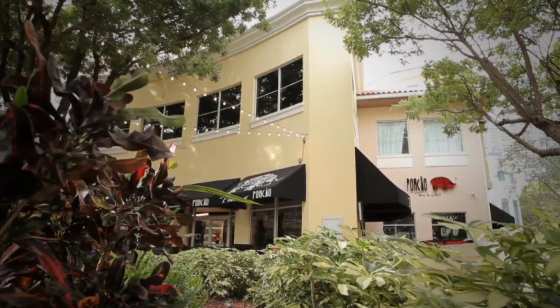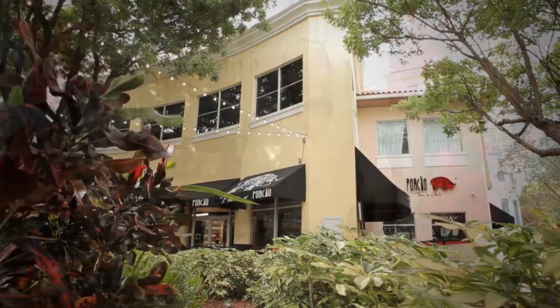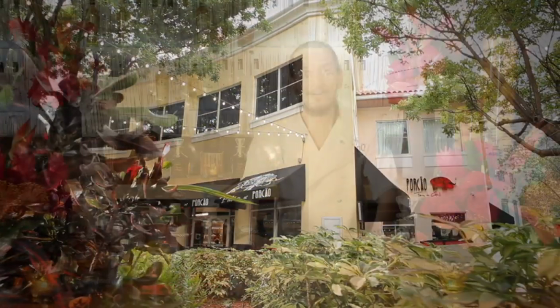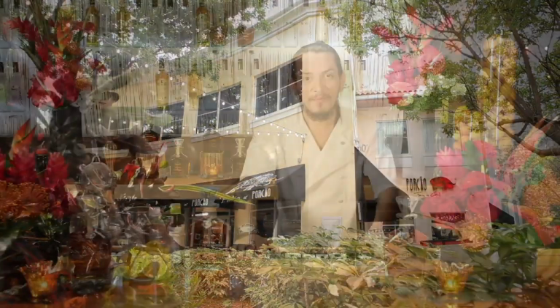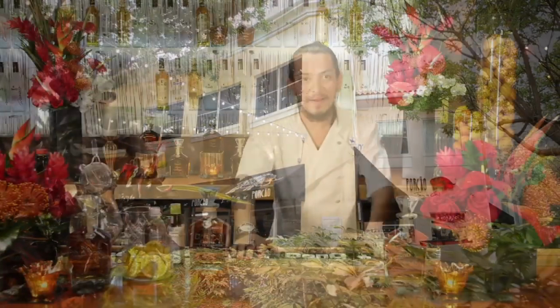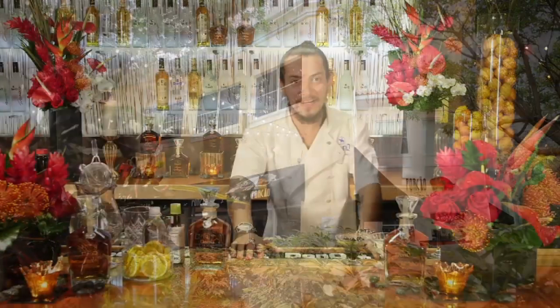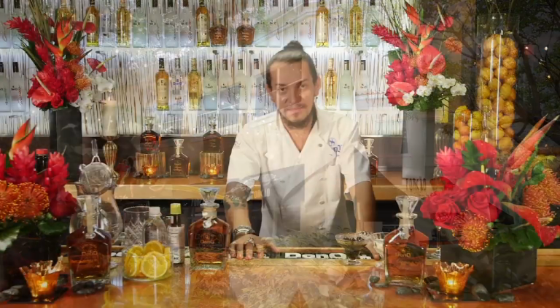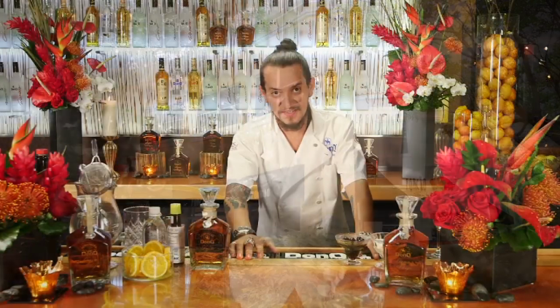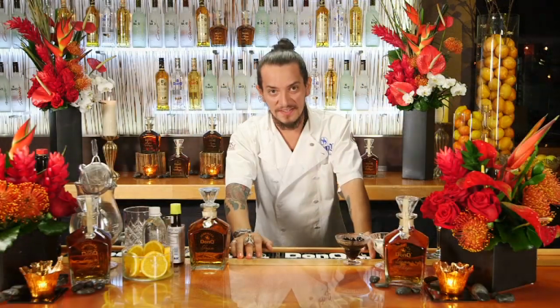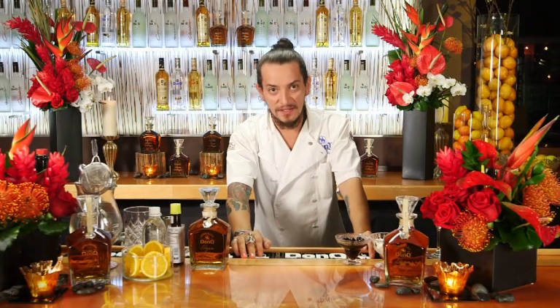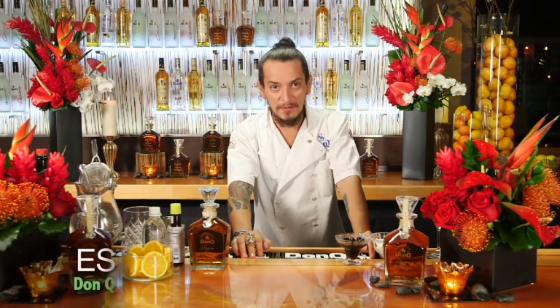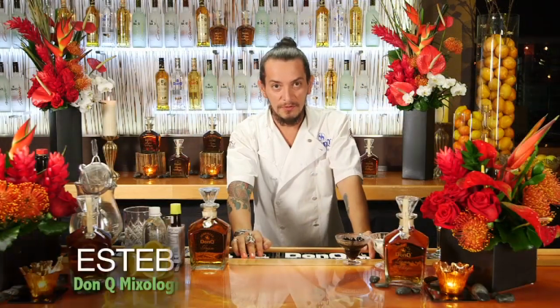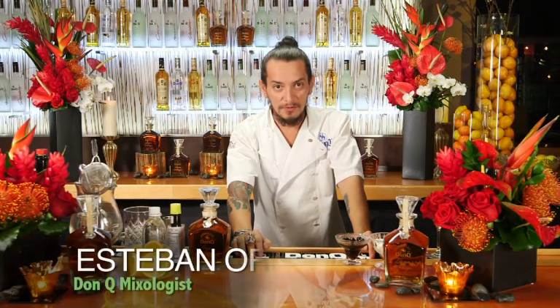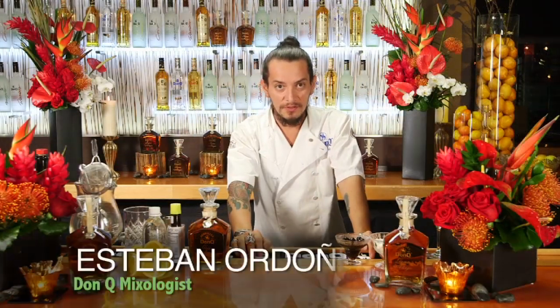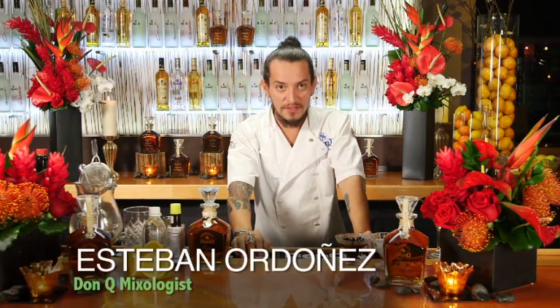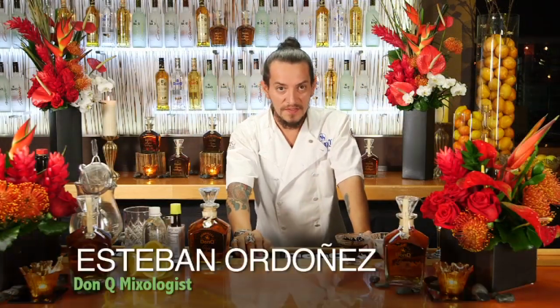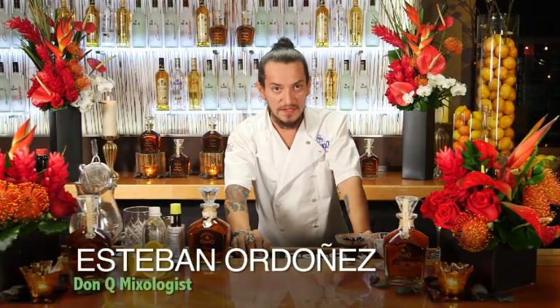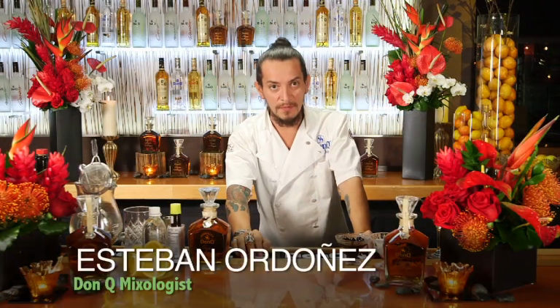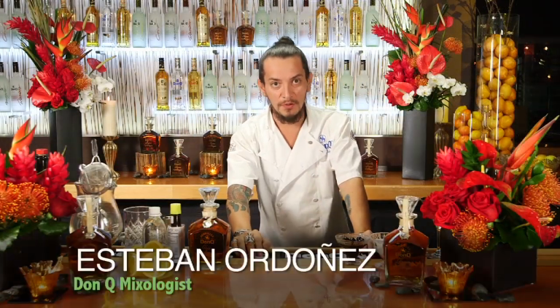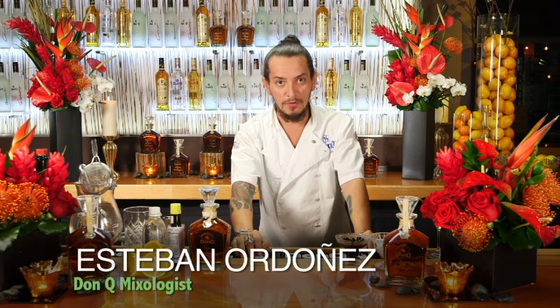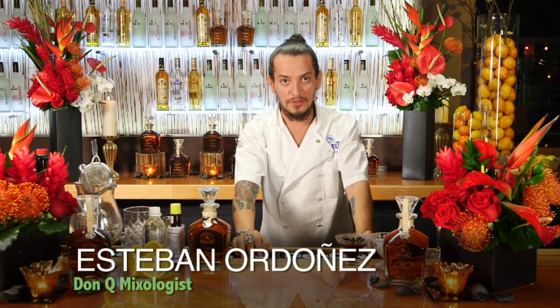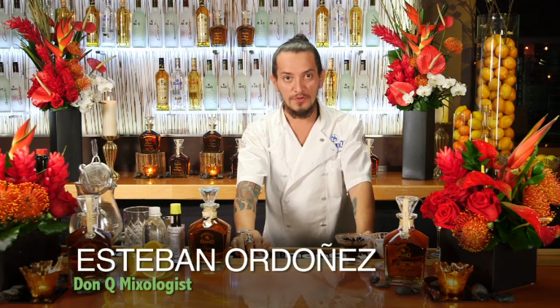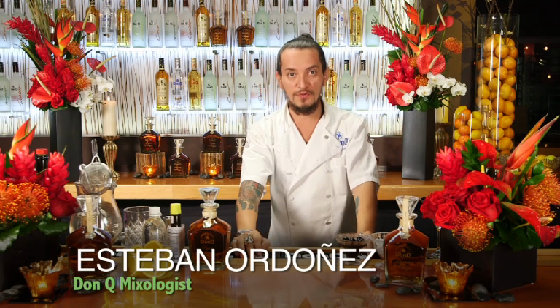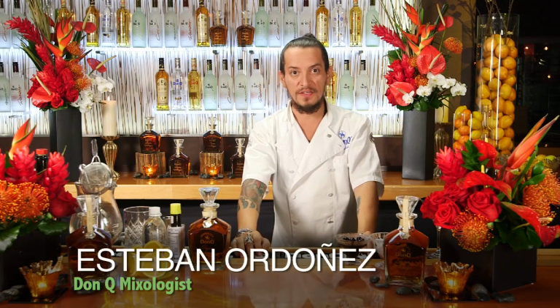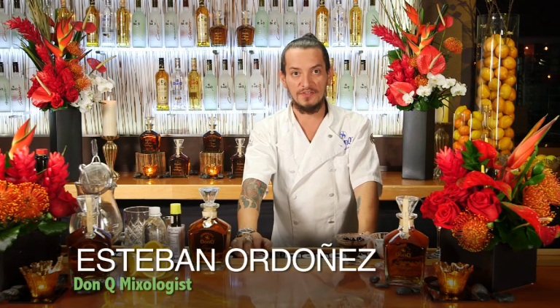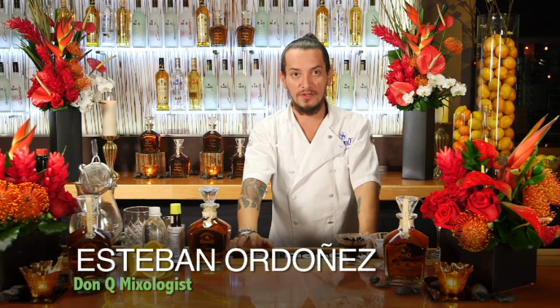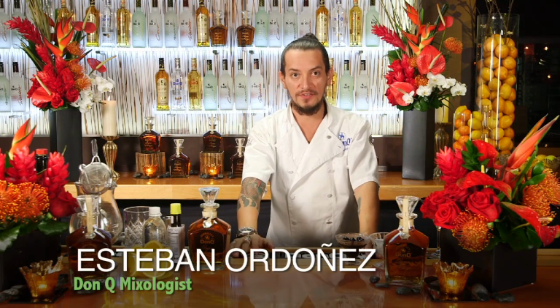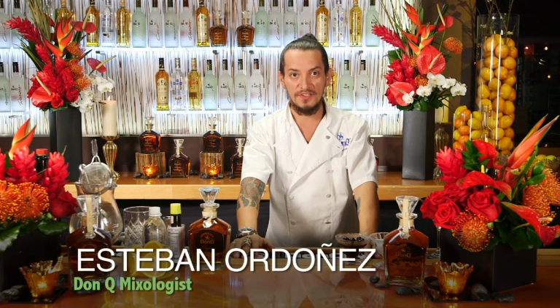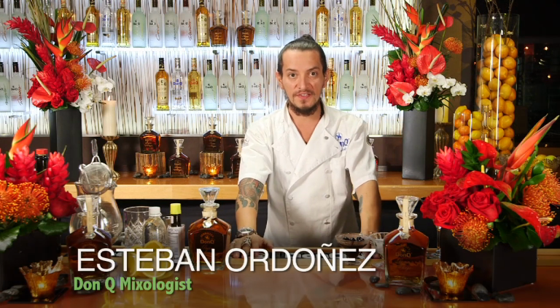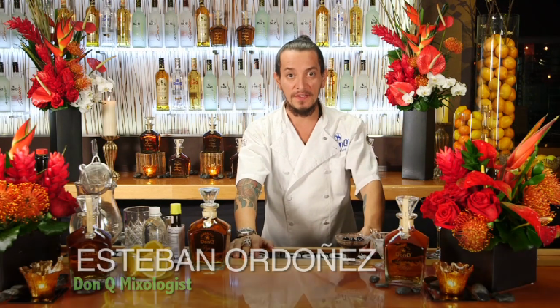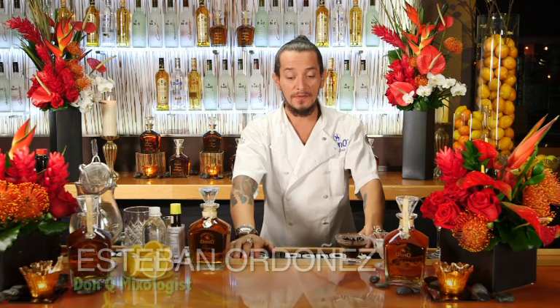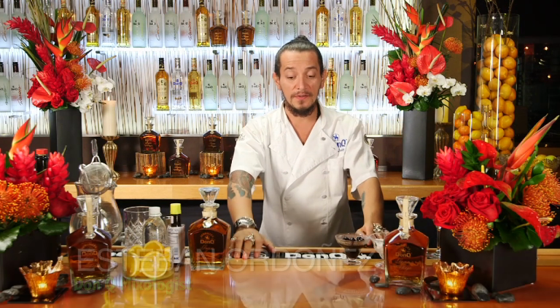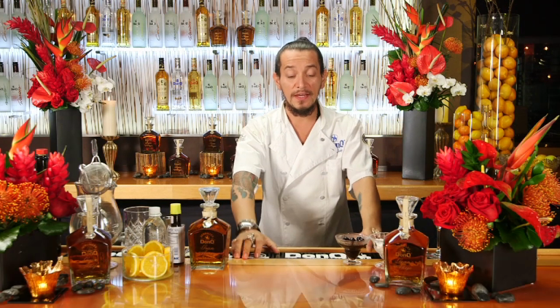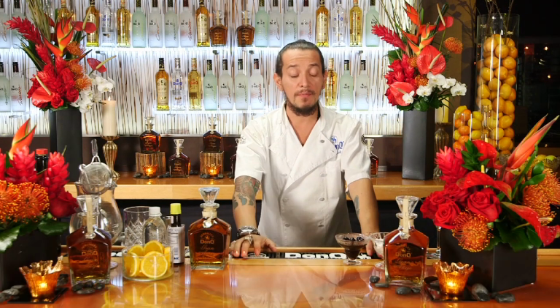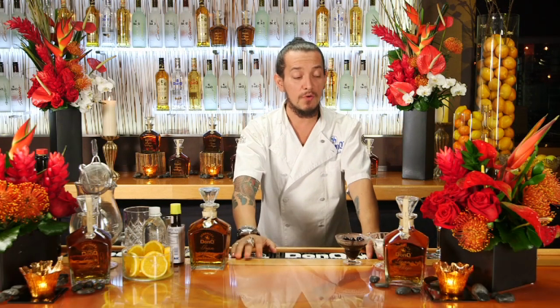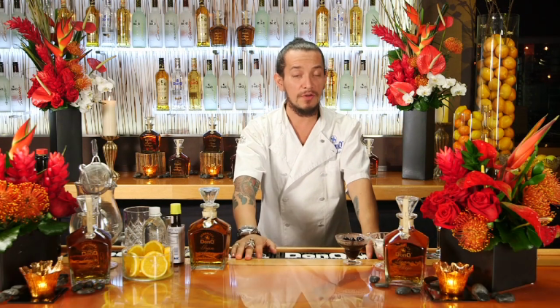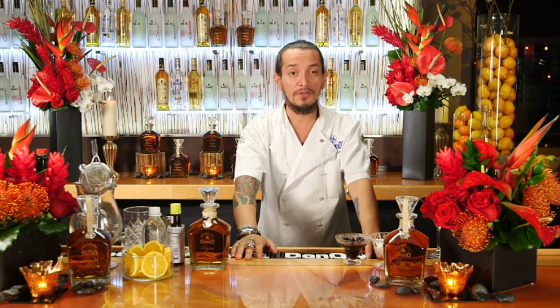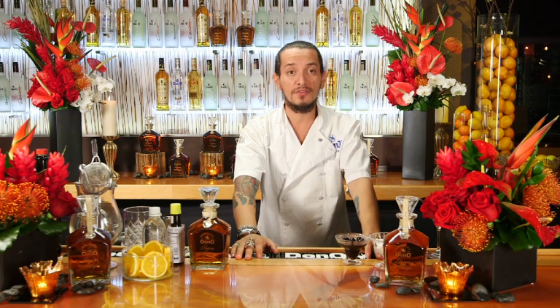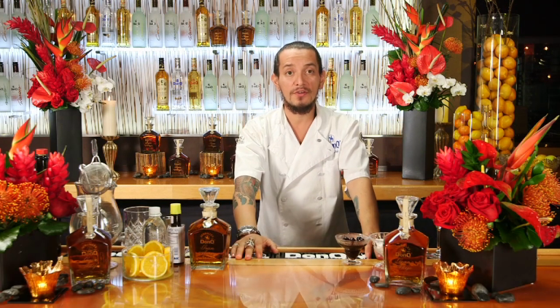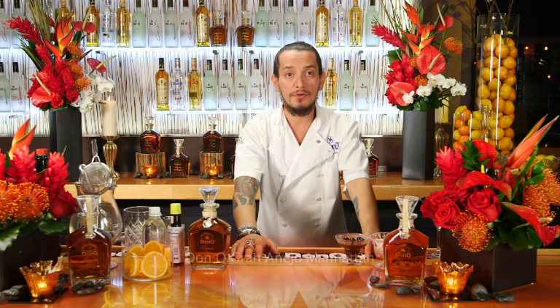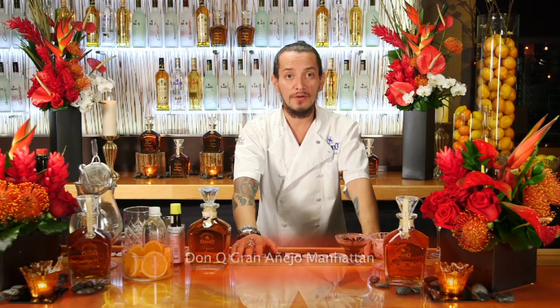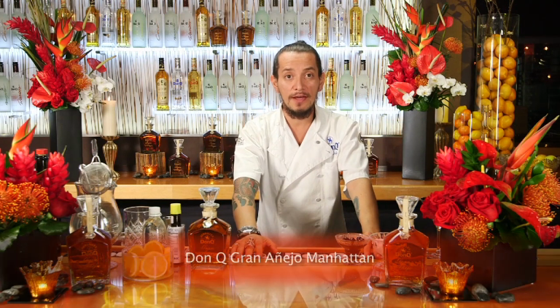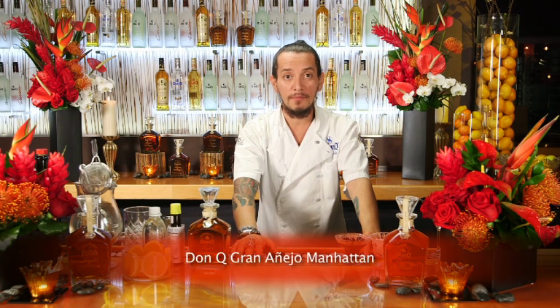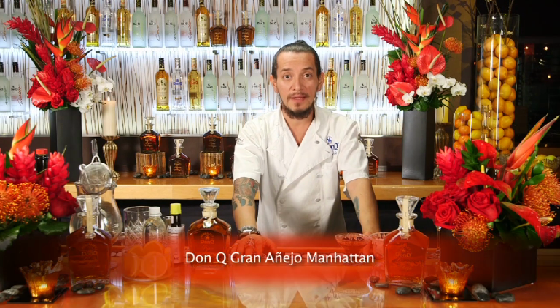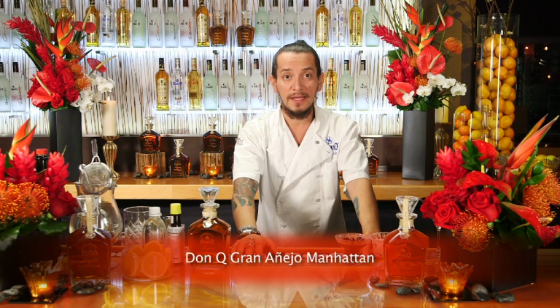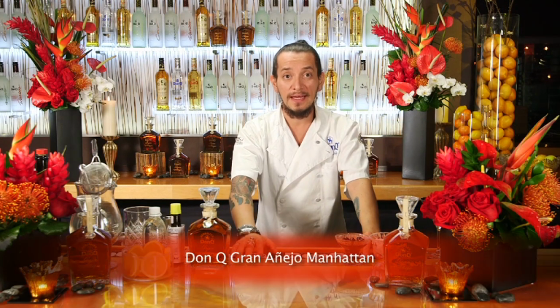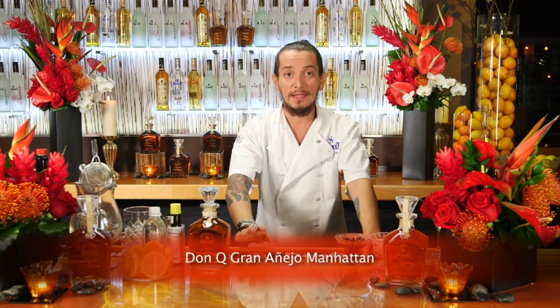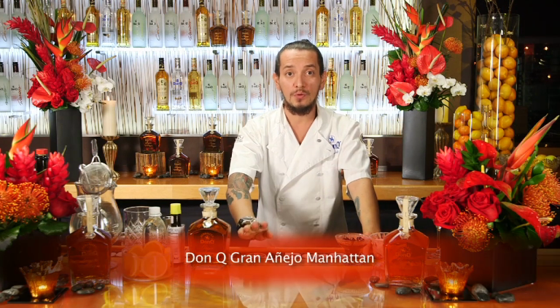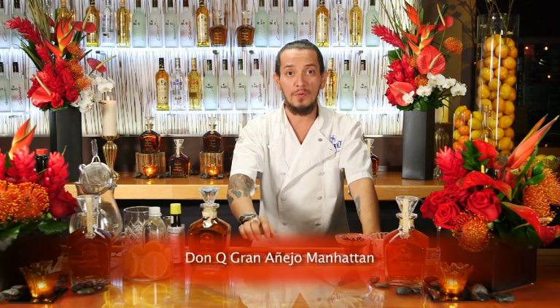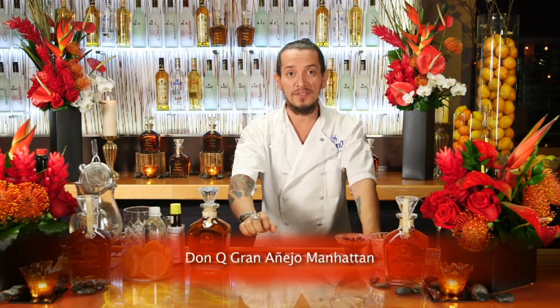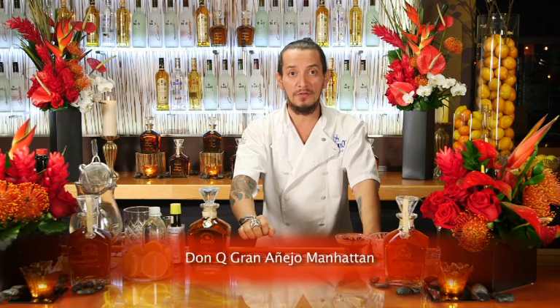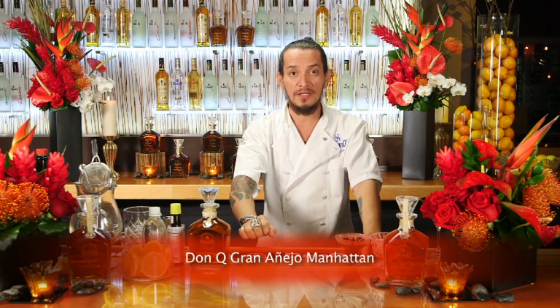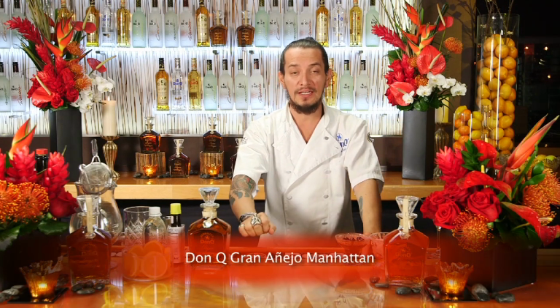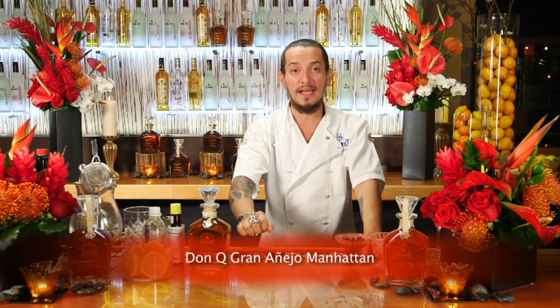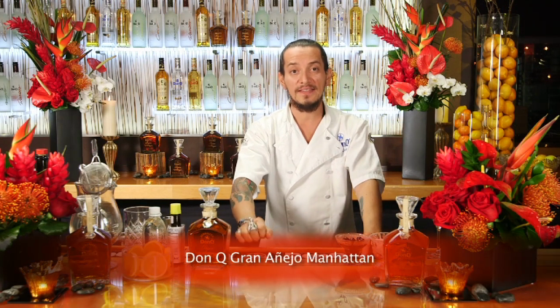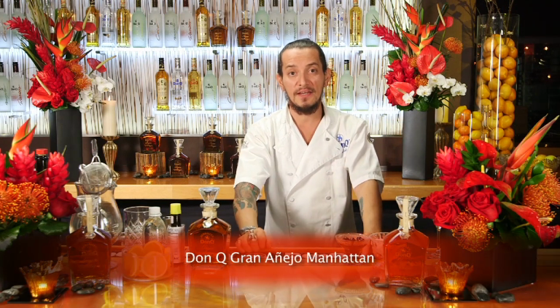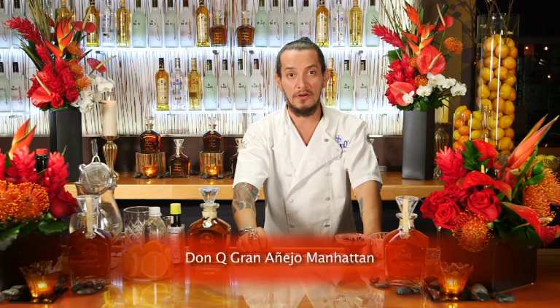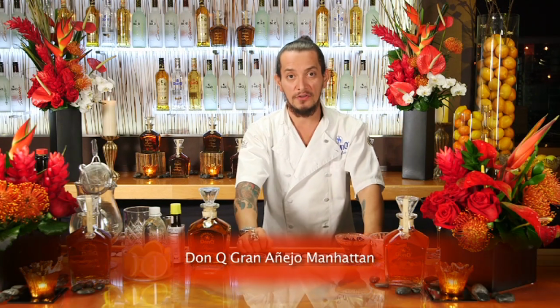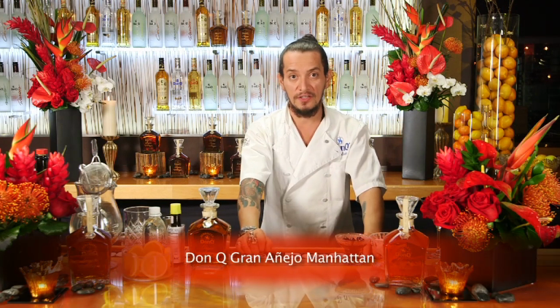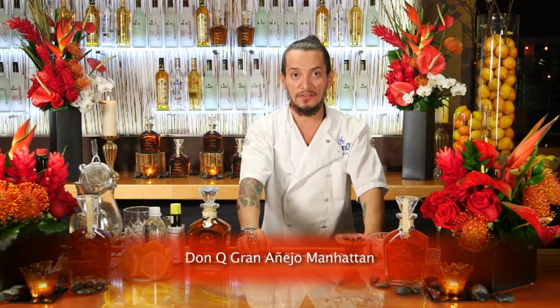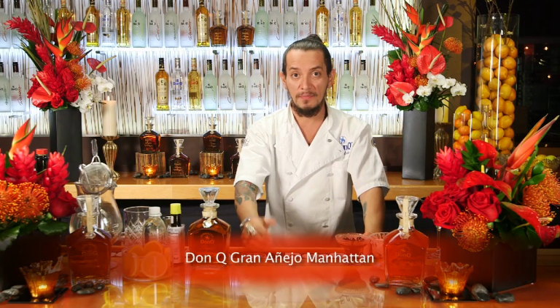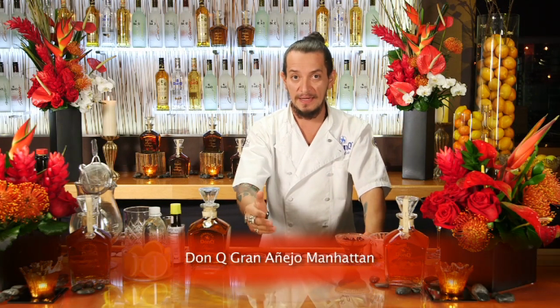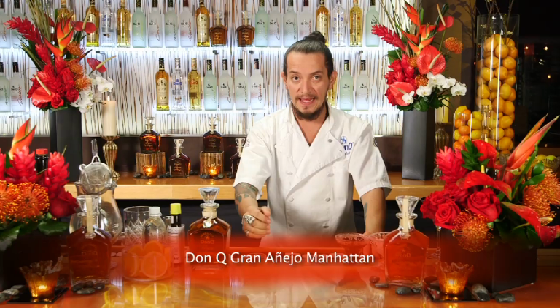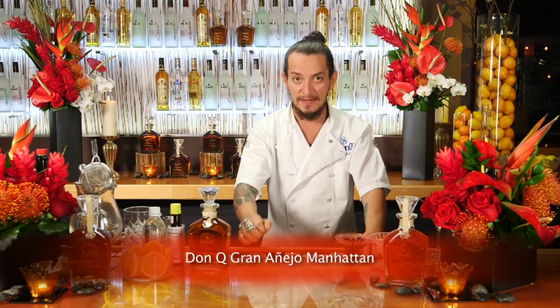Hello, my name is Esteban Ordonez and I'm Don Q's mixologist and today I'm going to show you how to make a twist on a classic cocktail, the Manhattan.